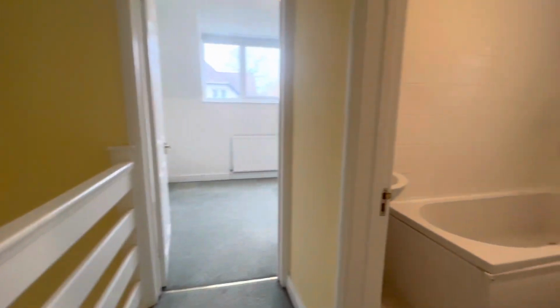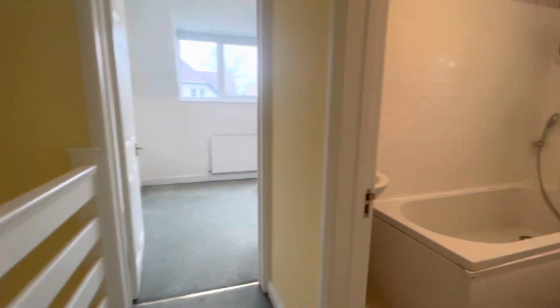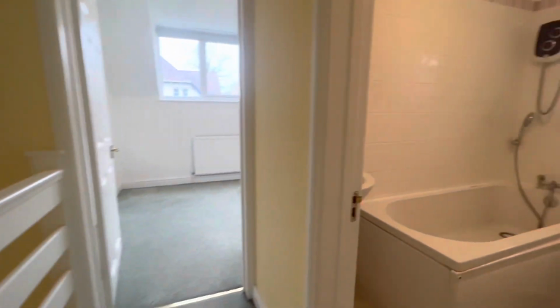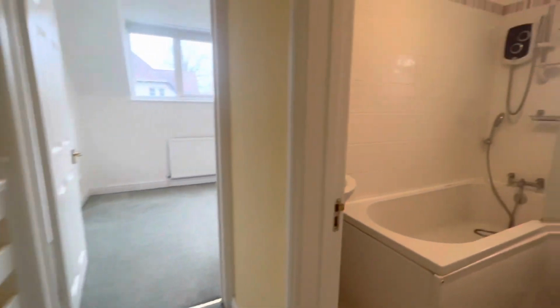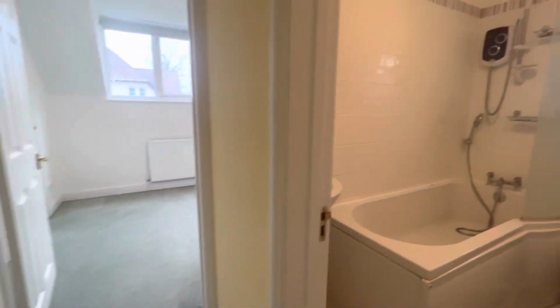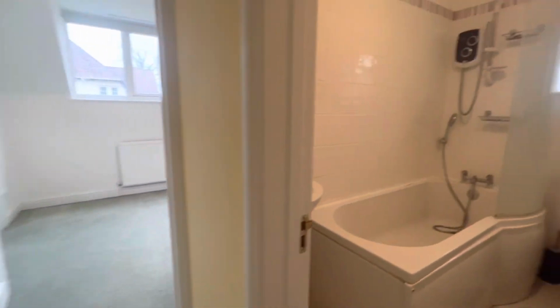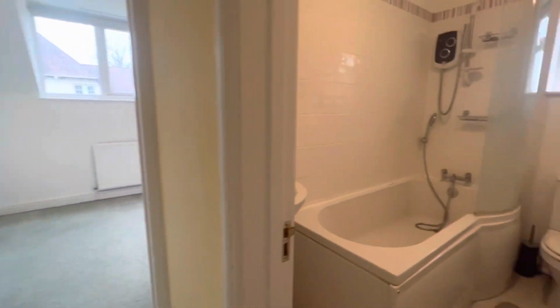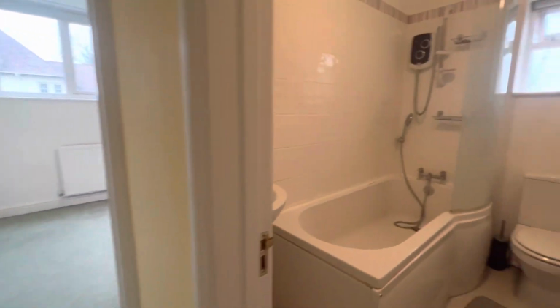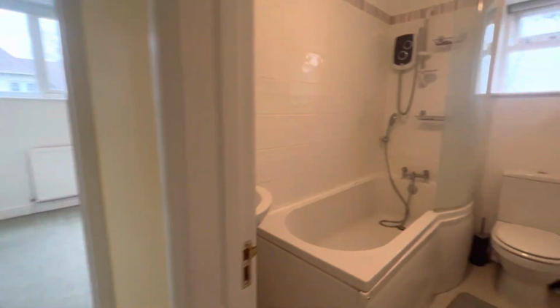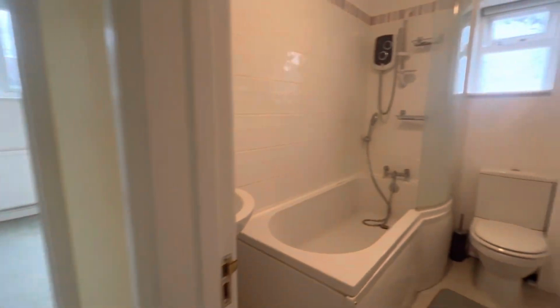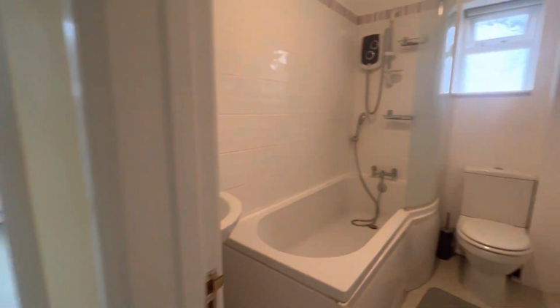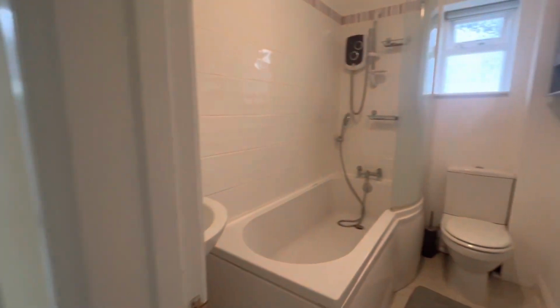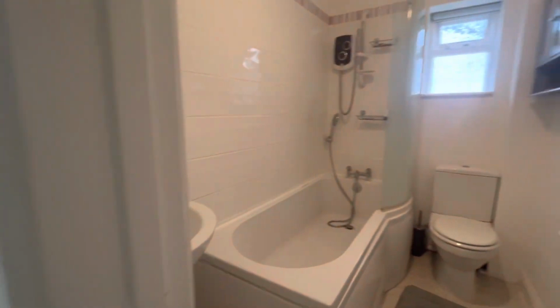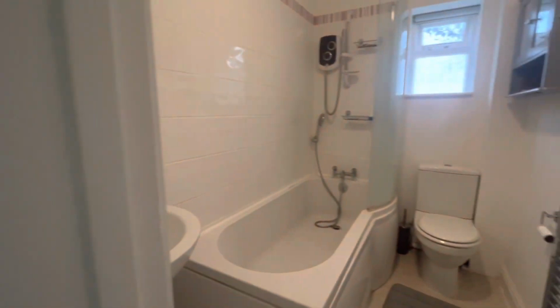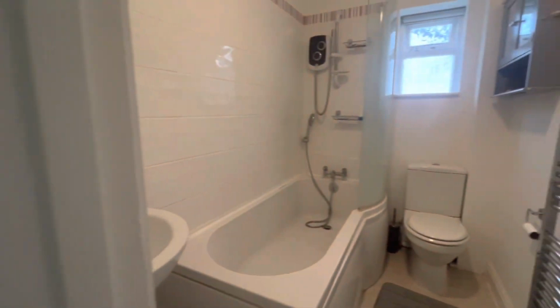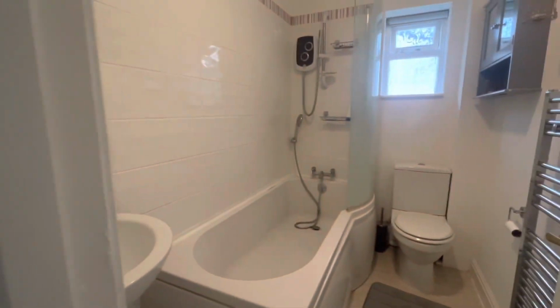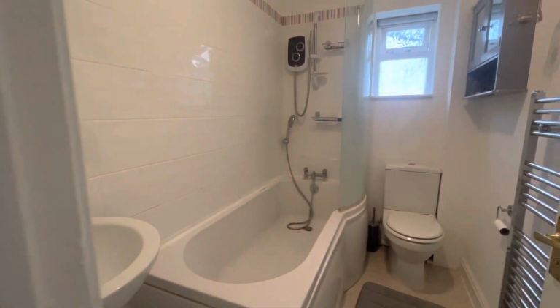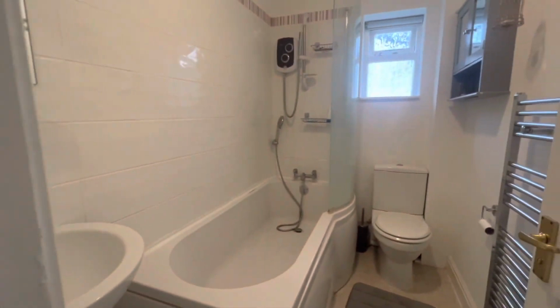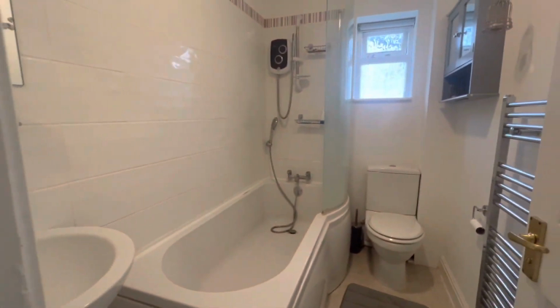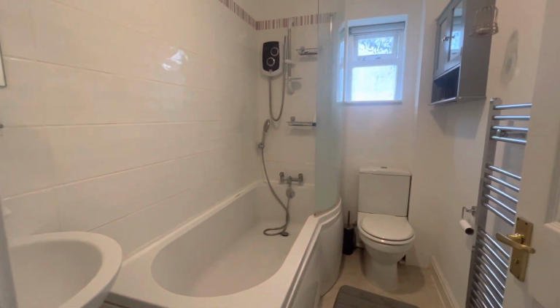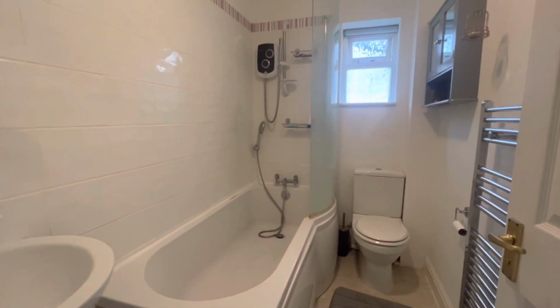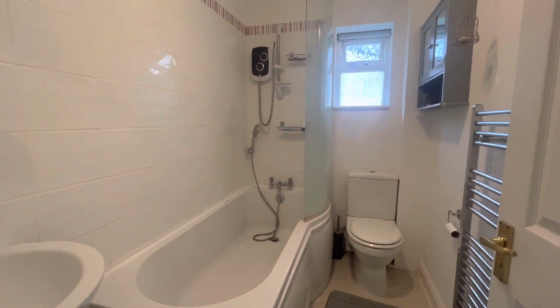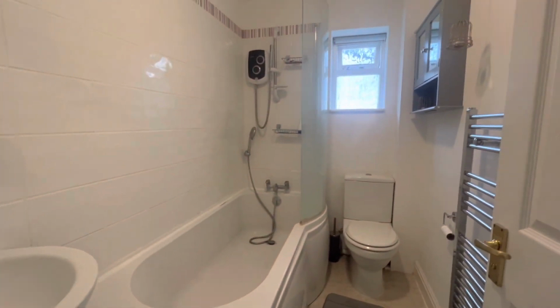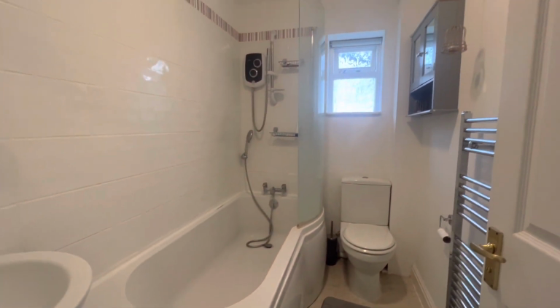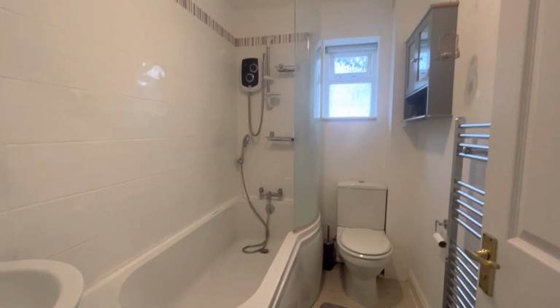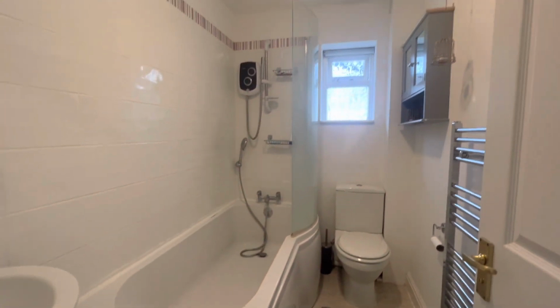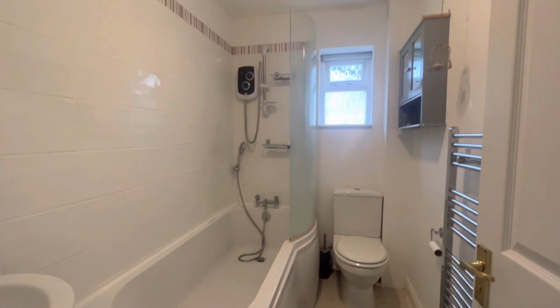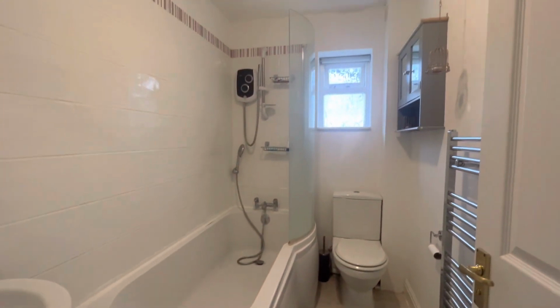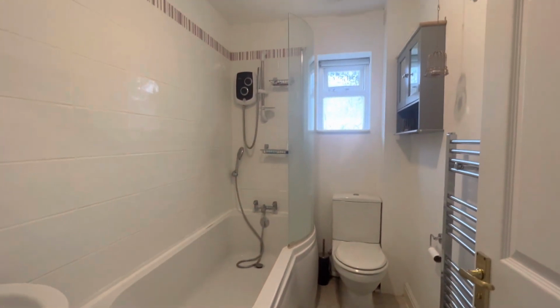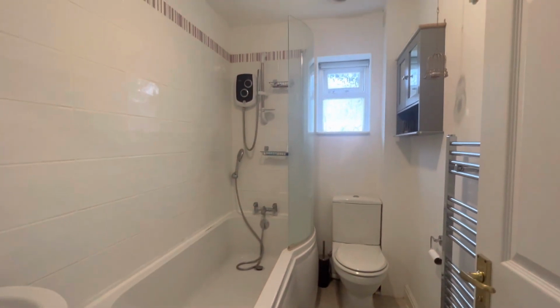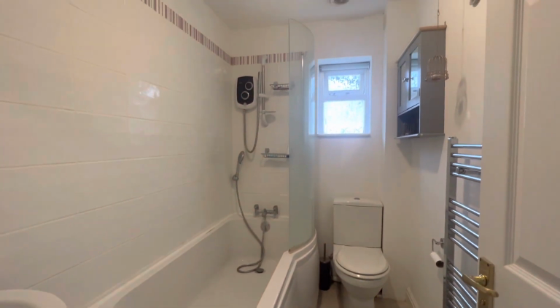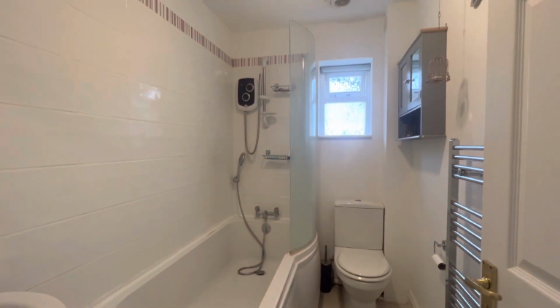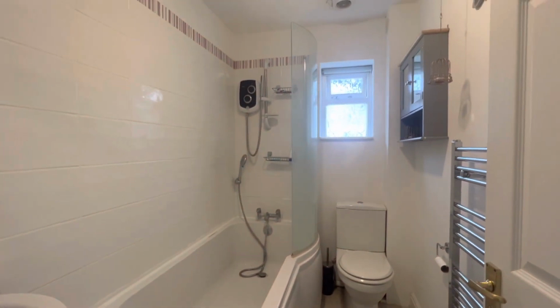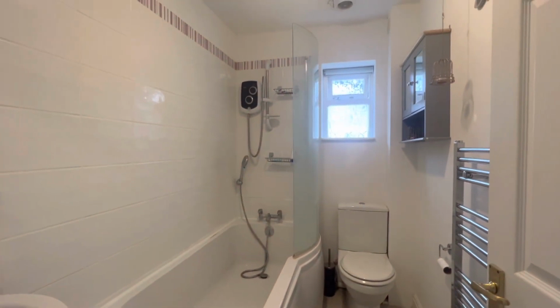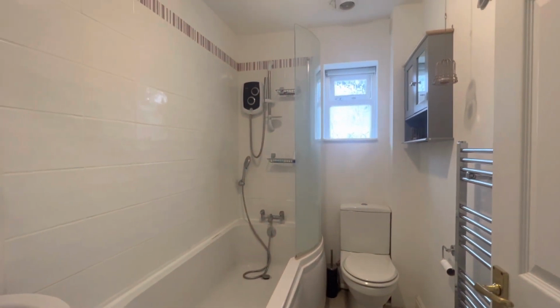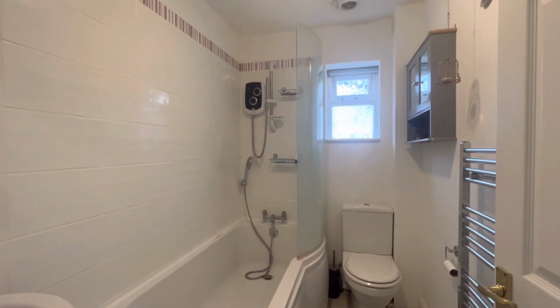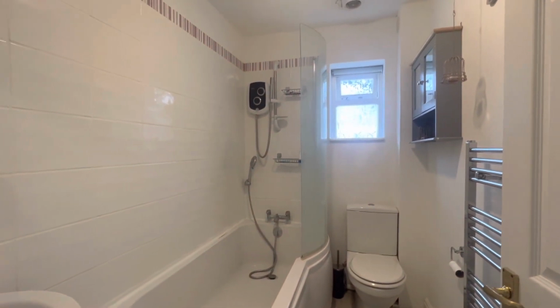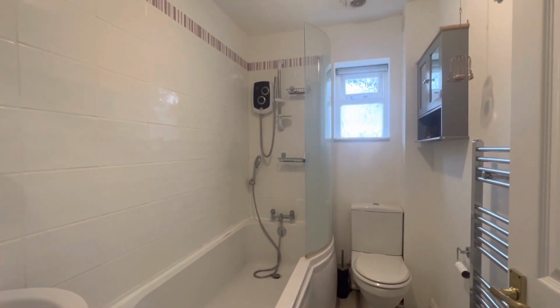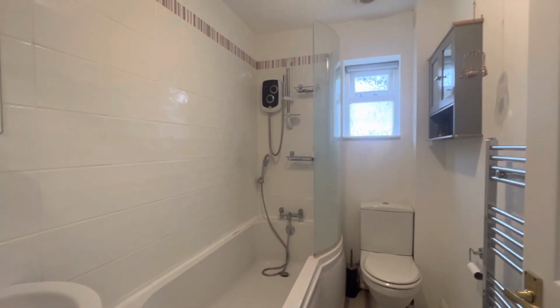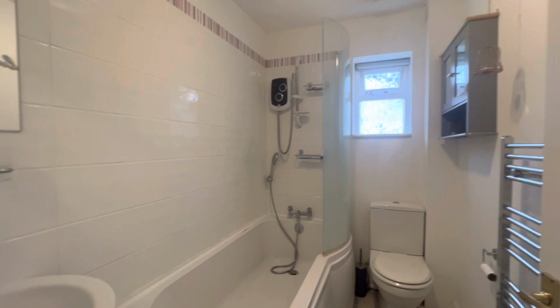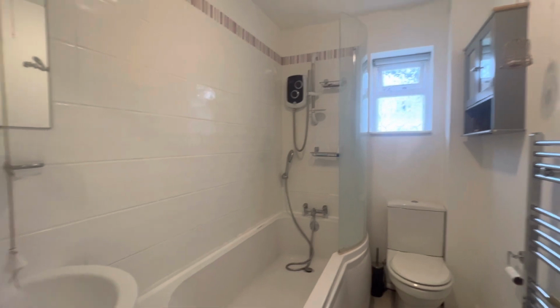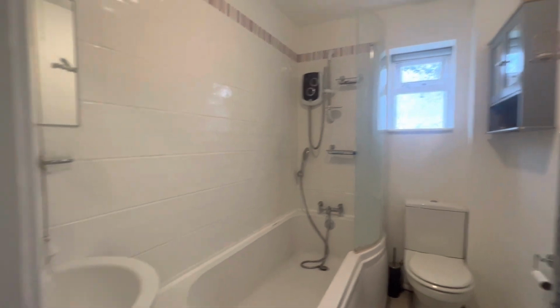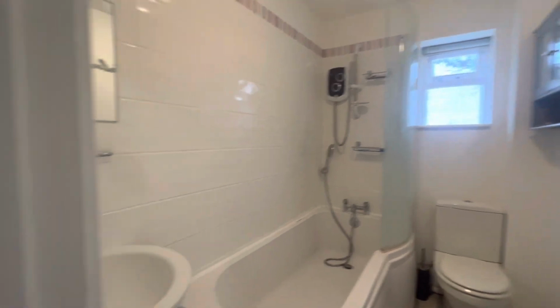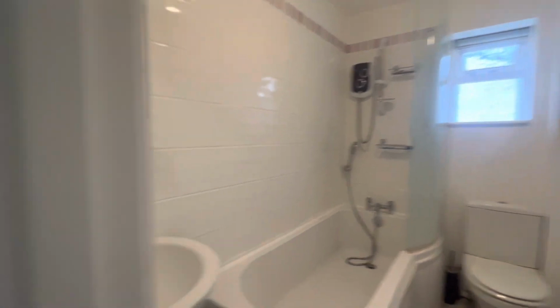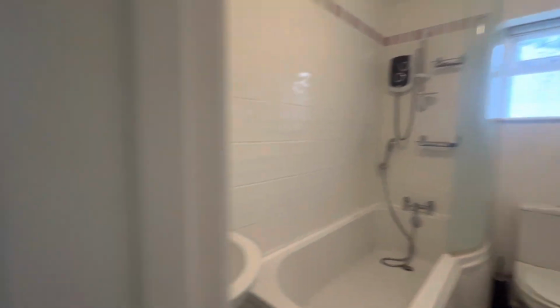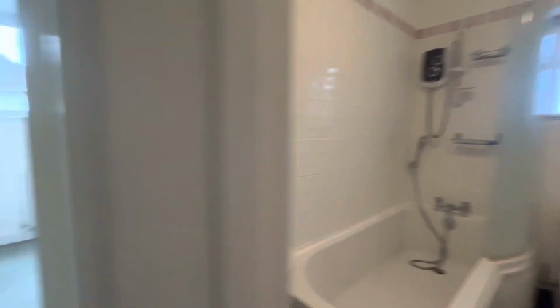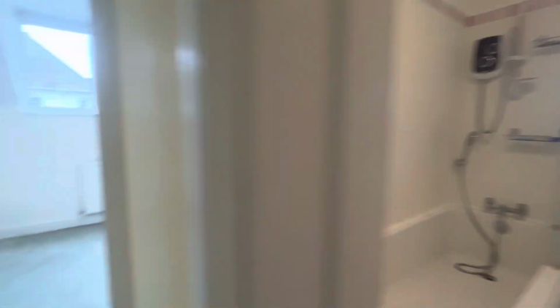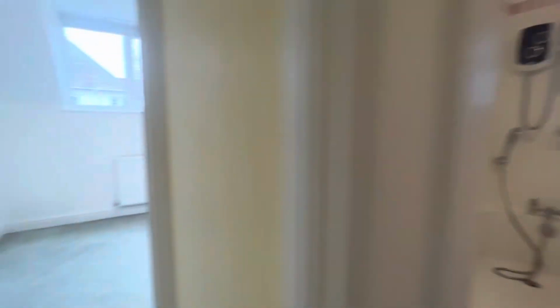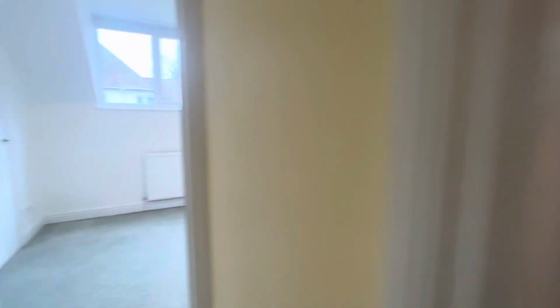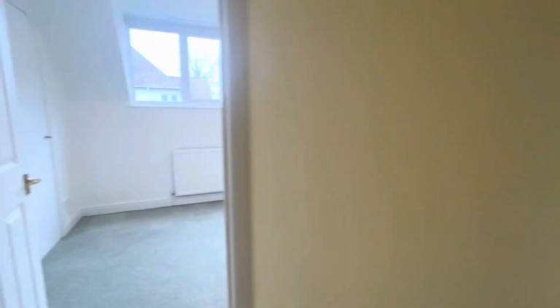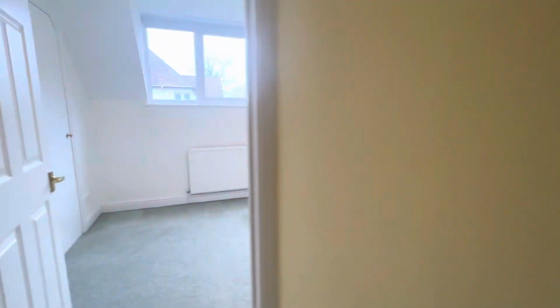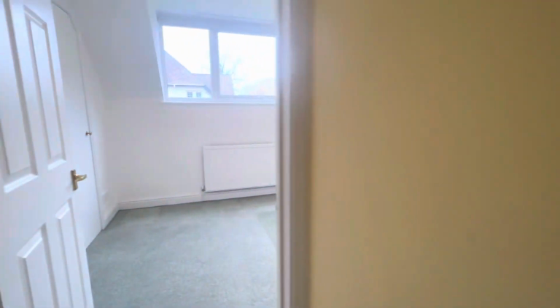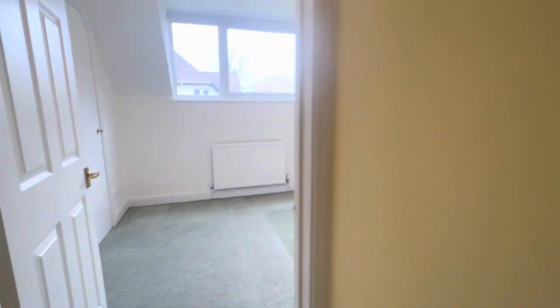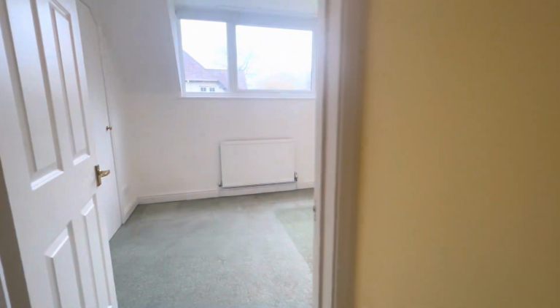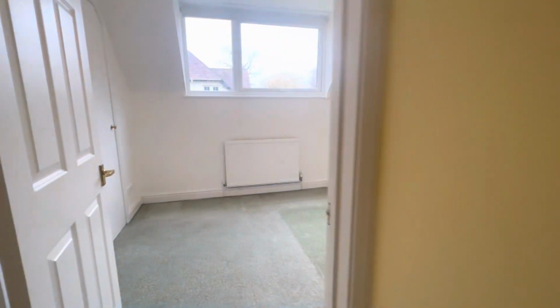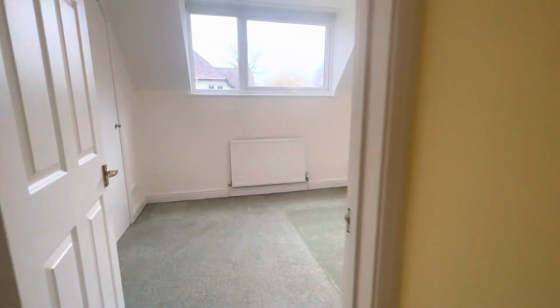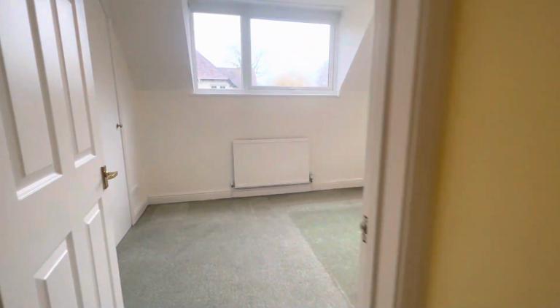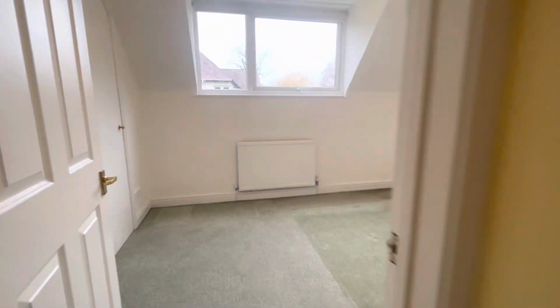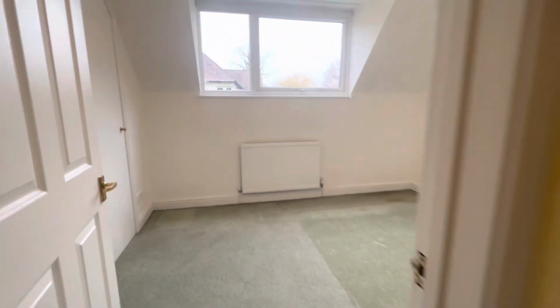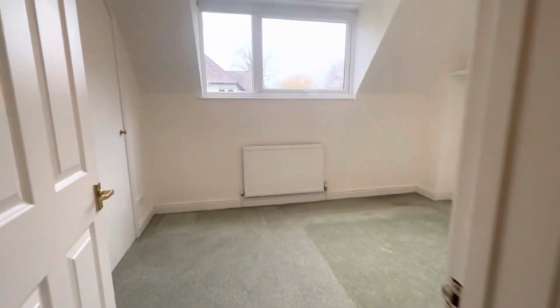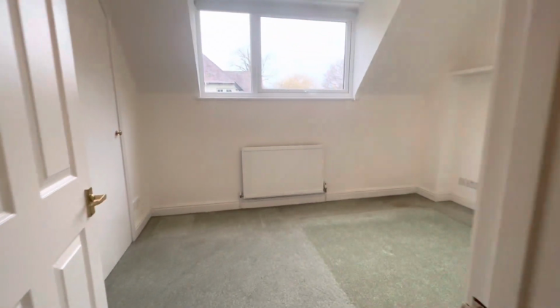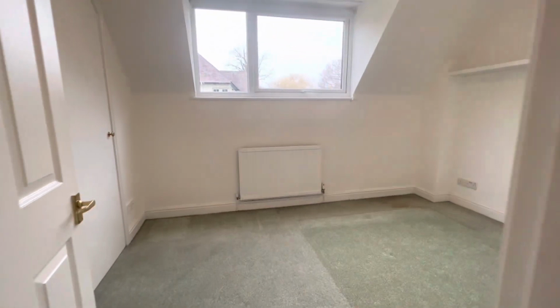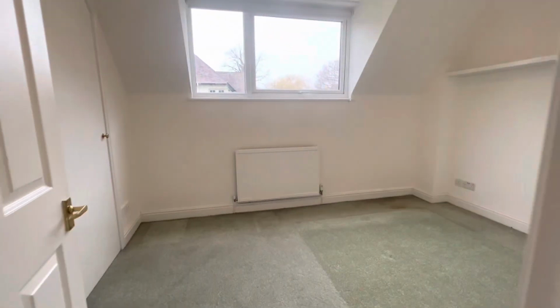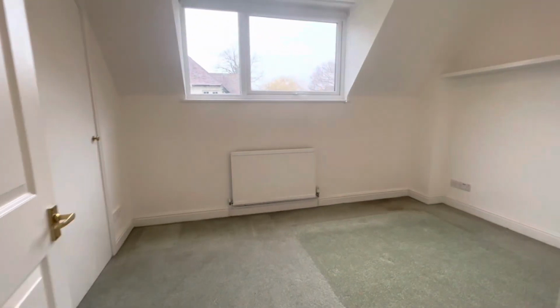We then have the family bathroom, which is fitted with a bath, overhead shower, toilet, and sink — a lovely white suite which is nicely neutral.